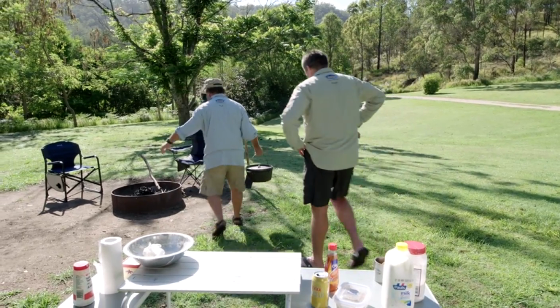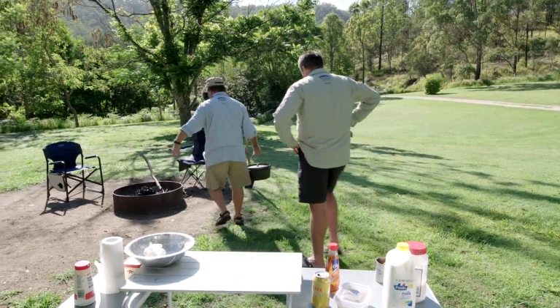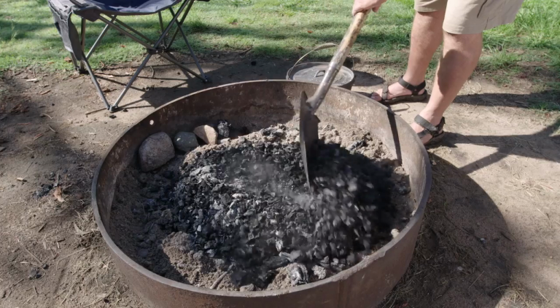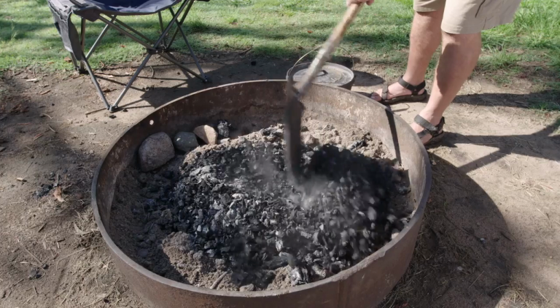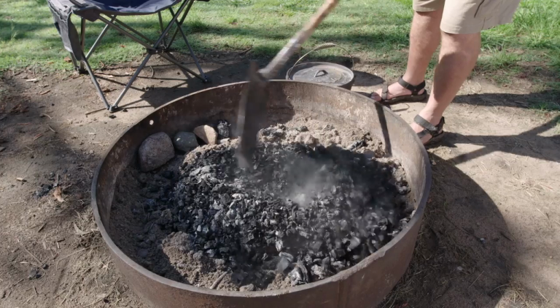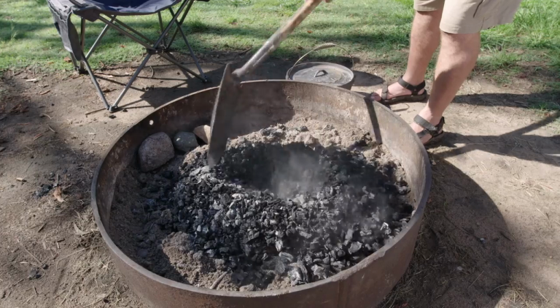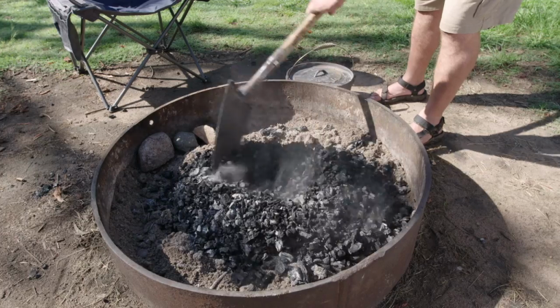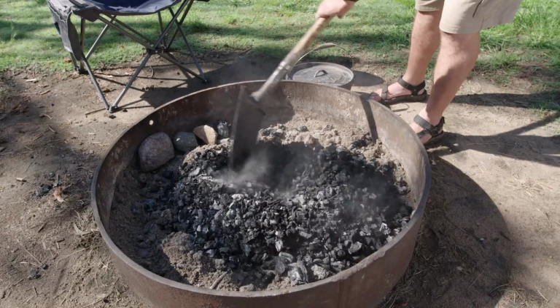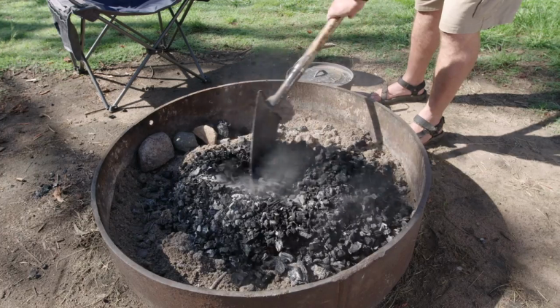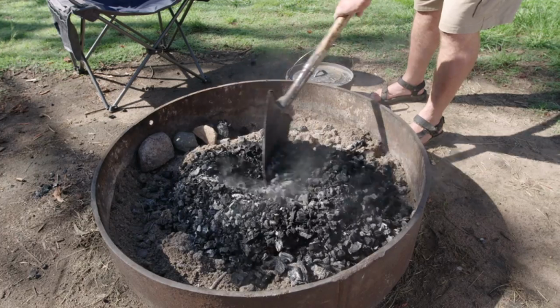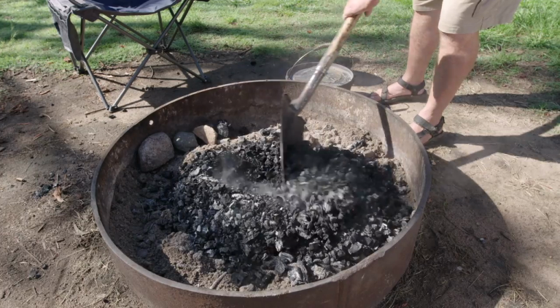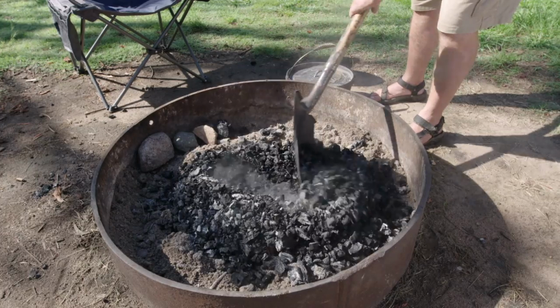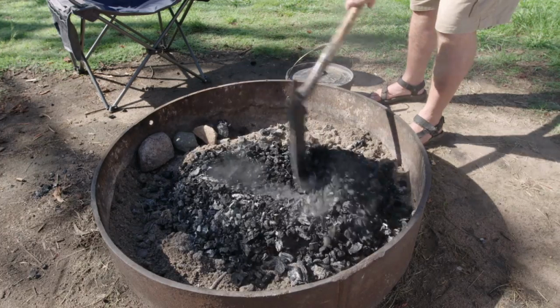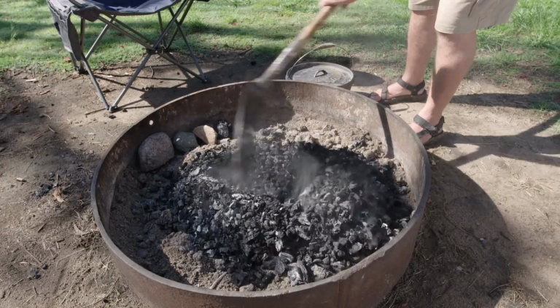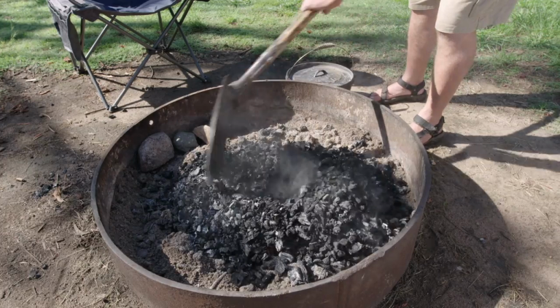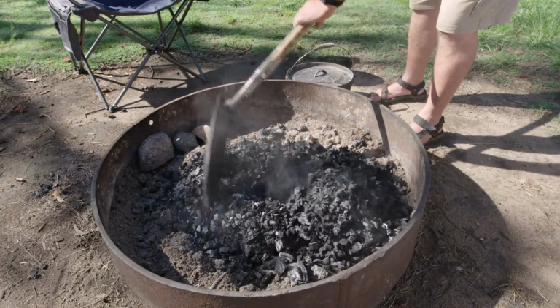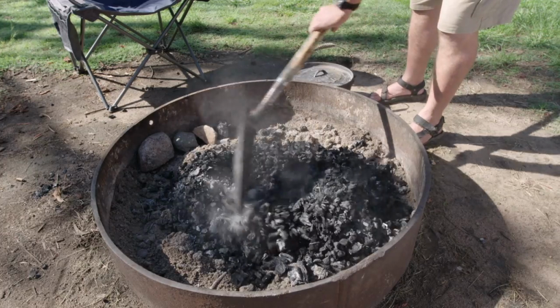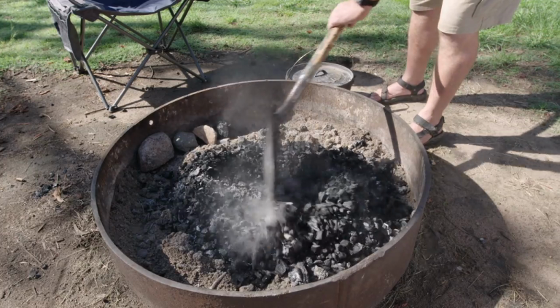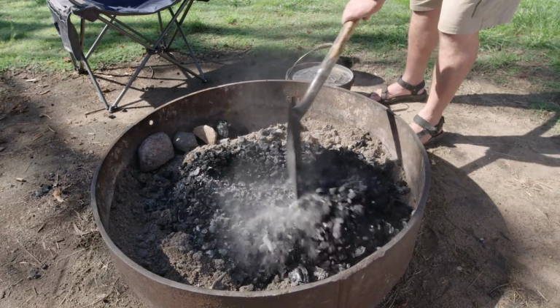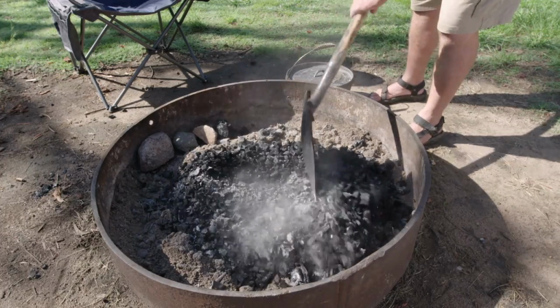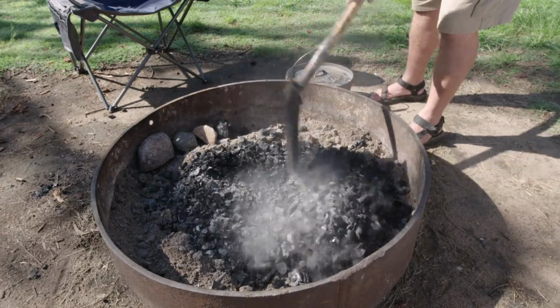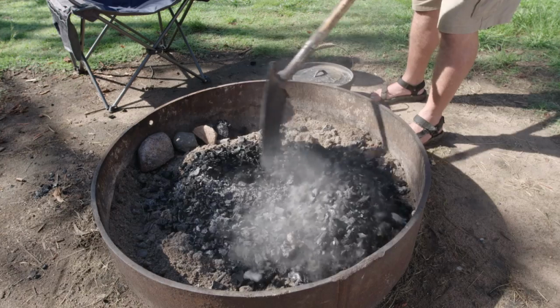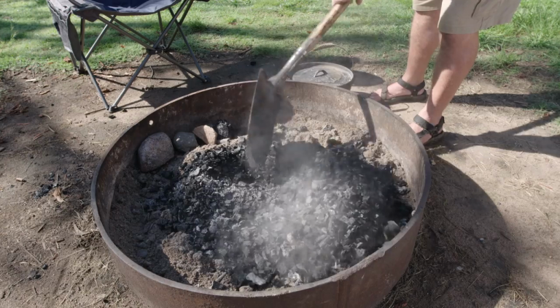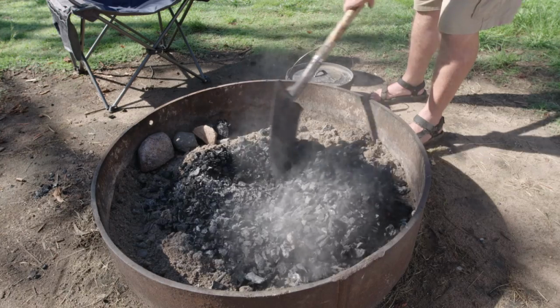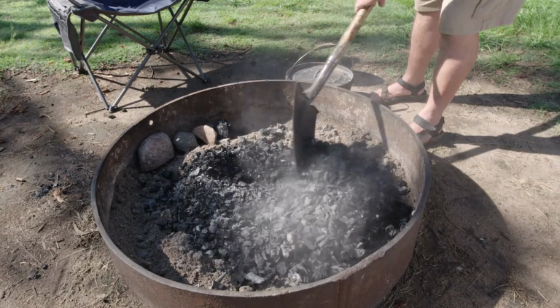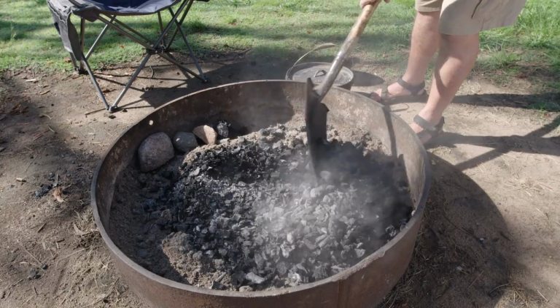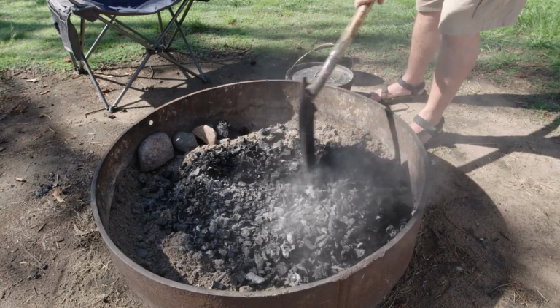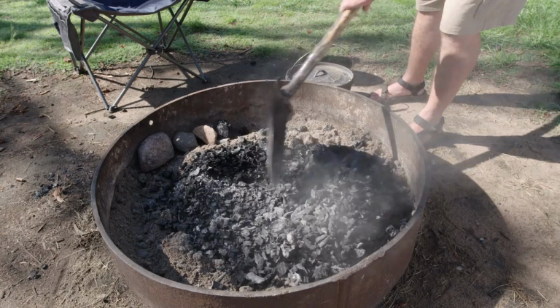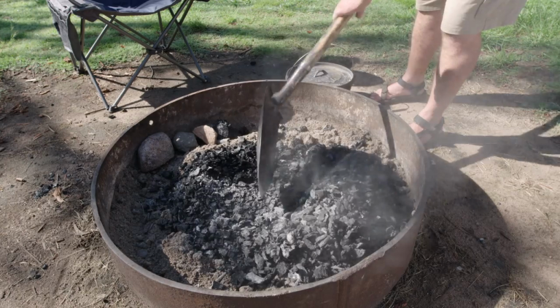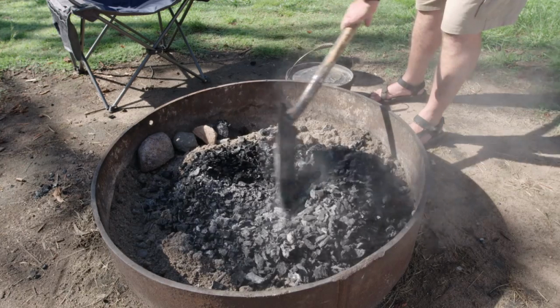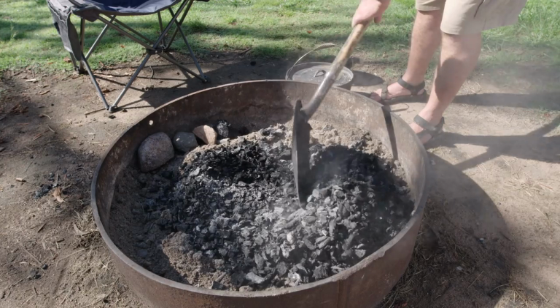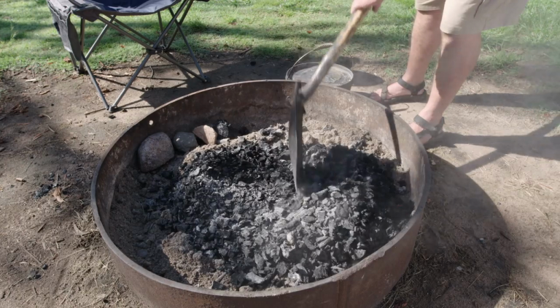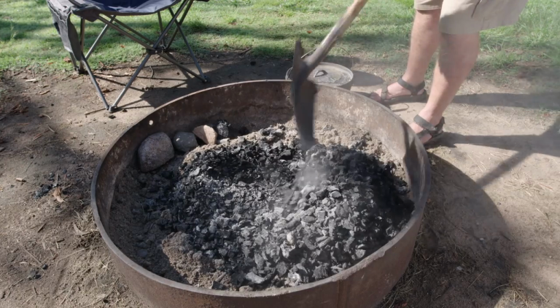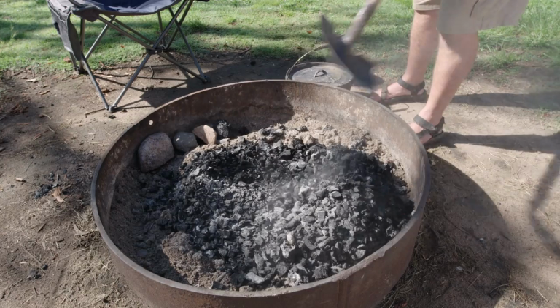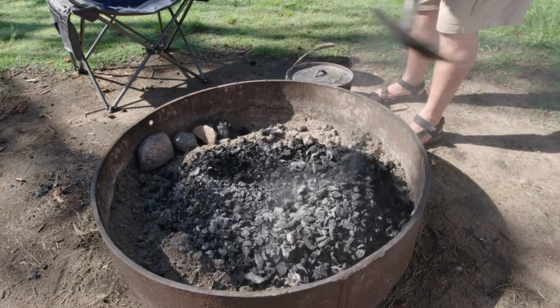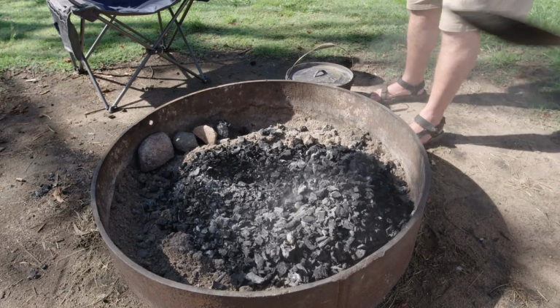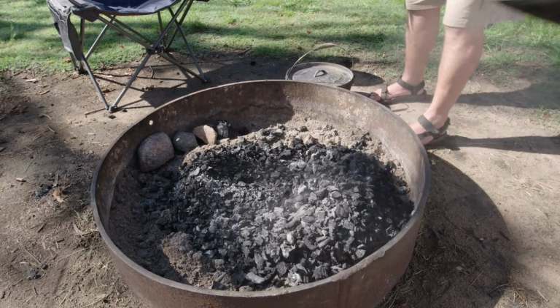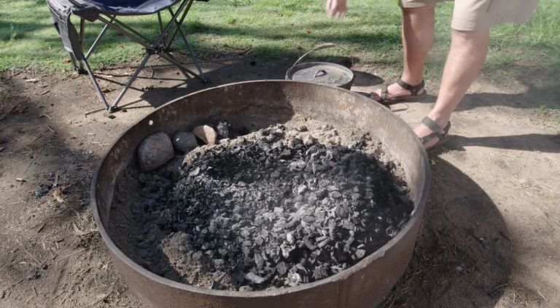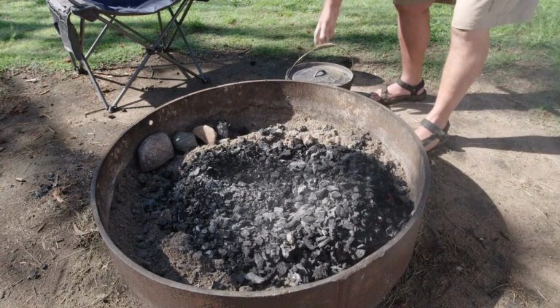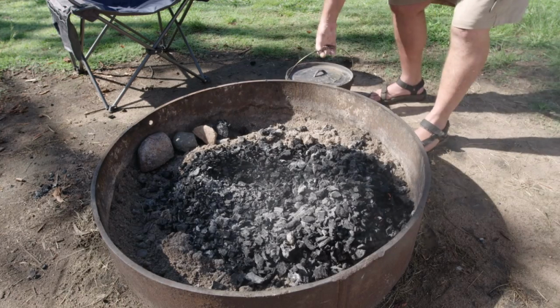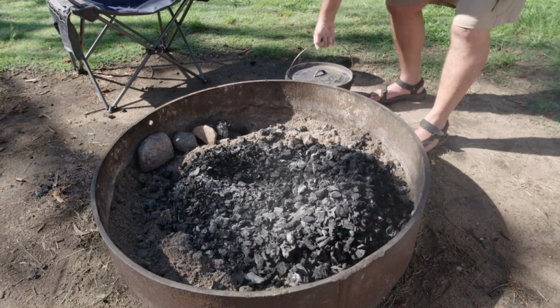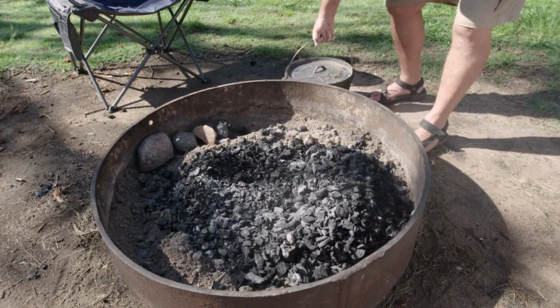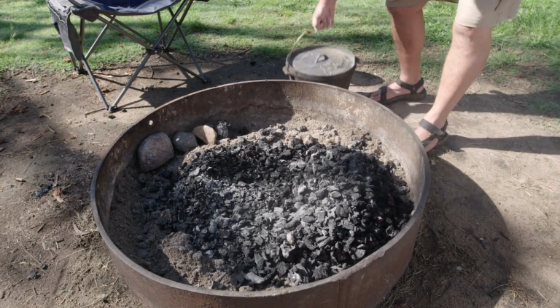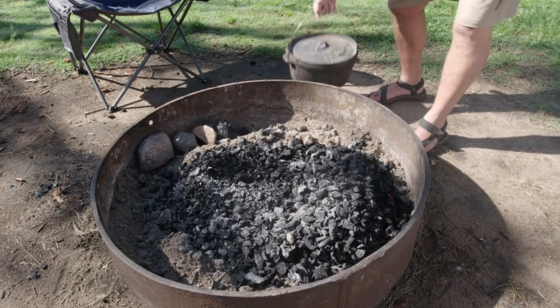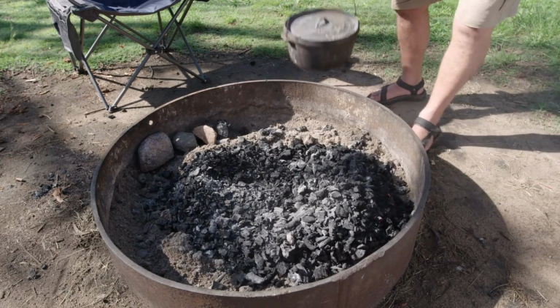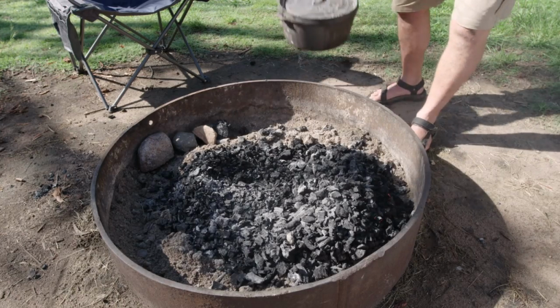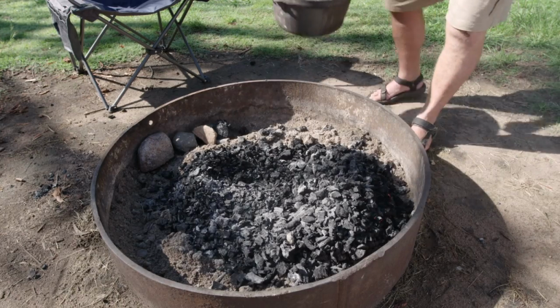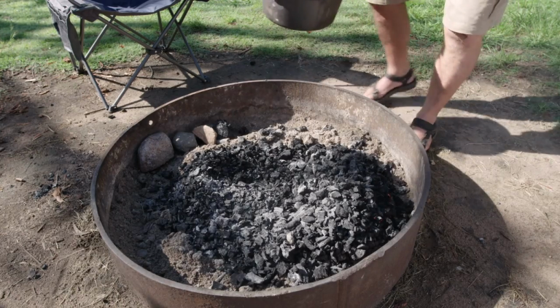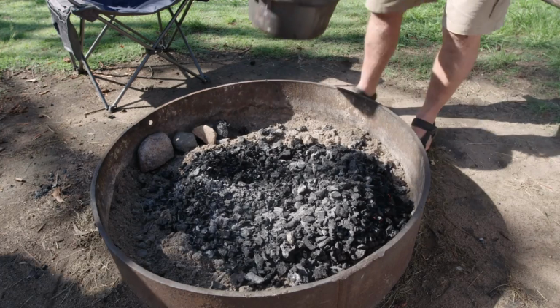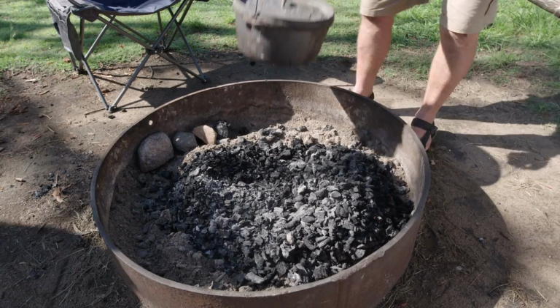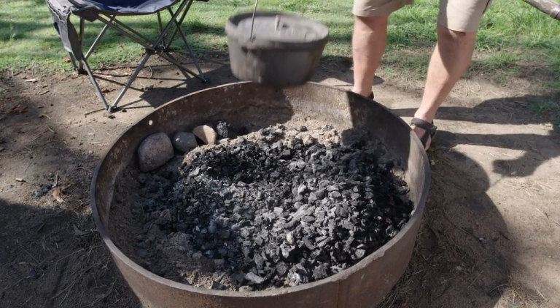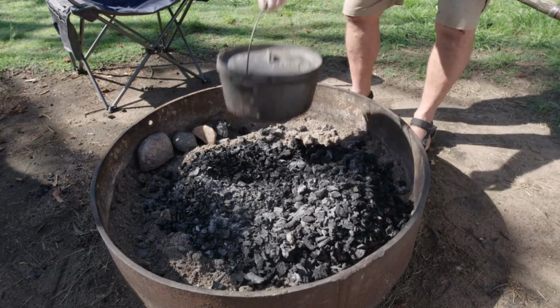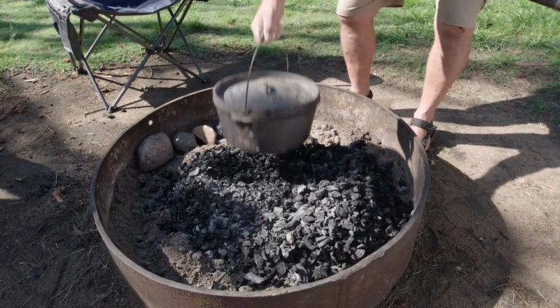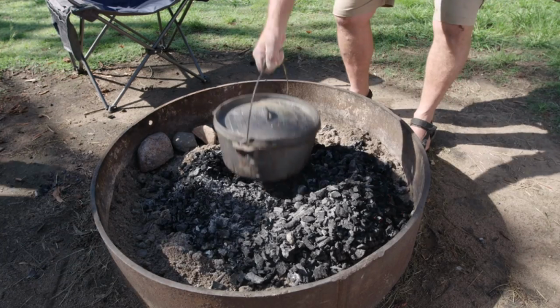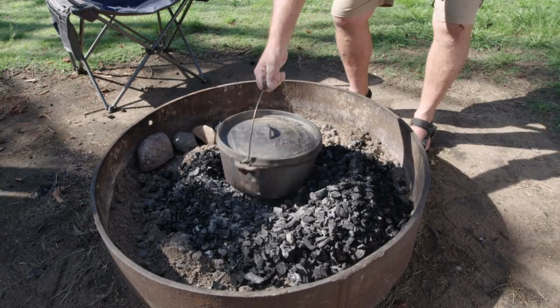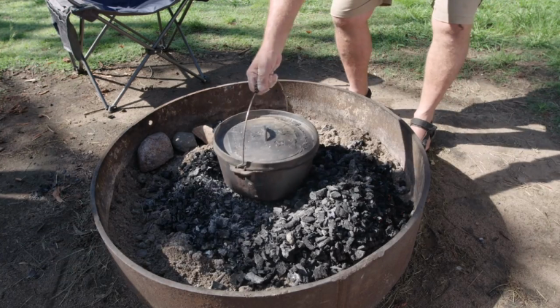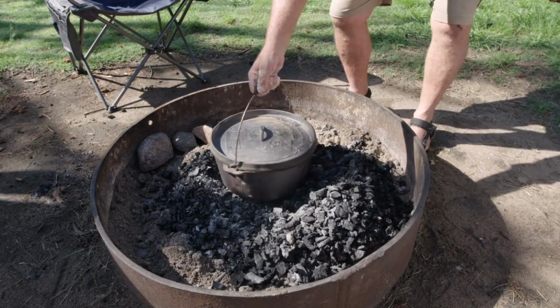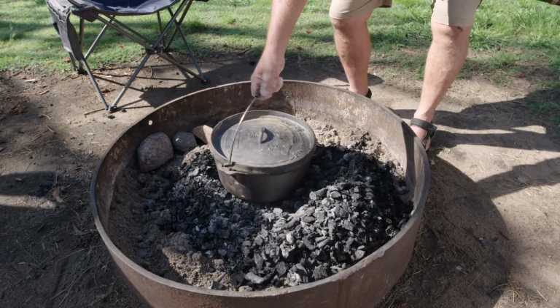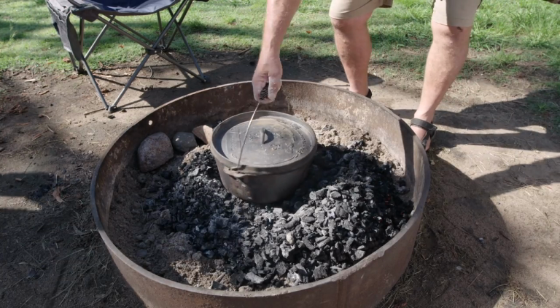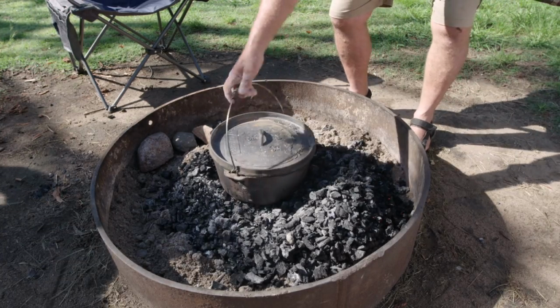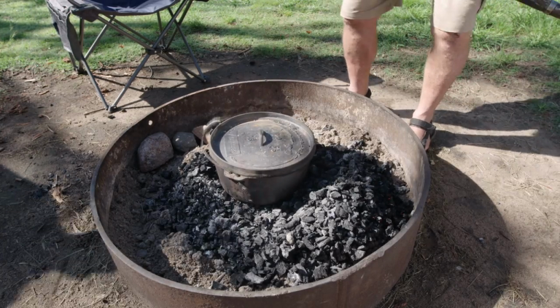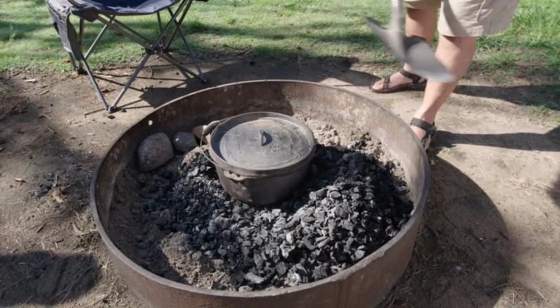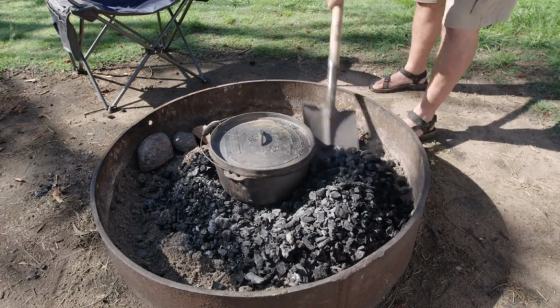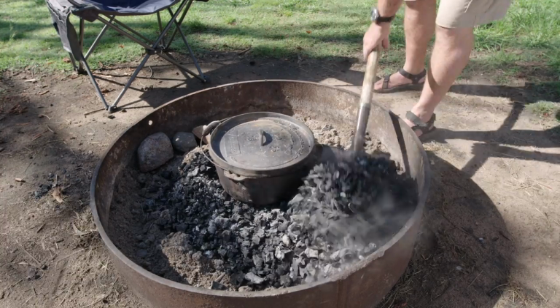Oh, nice coals Marty, done great. We're going to whack it in for, I don't know, 20 minutes — we'll have a look at 20 minutes.